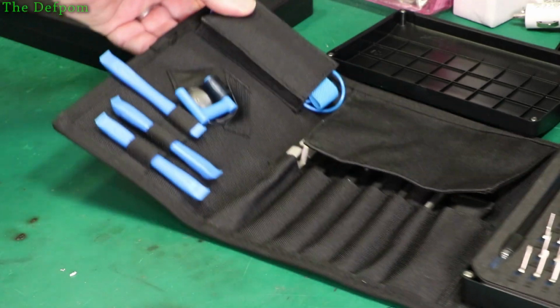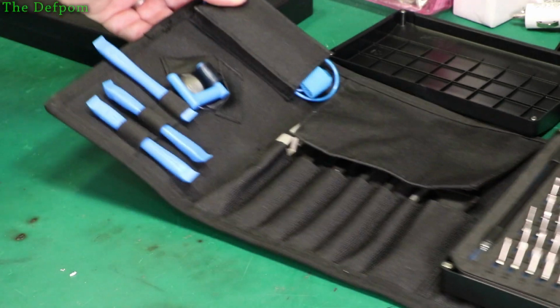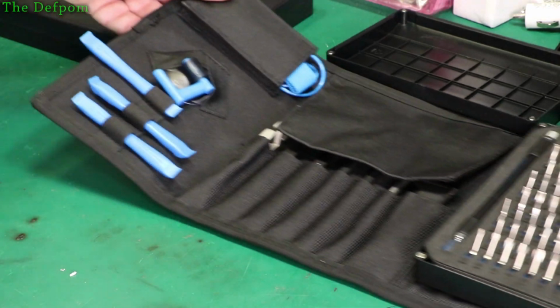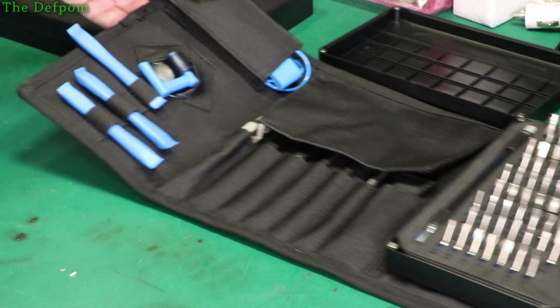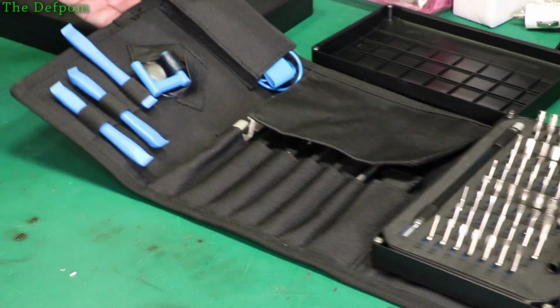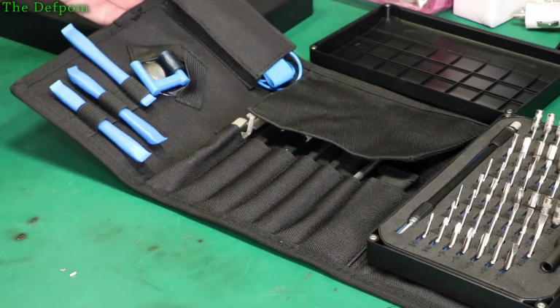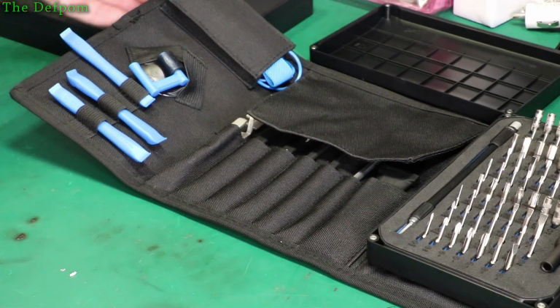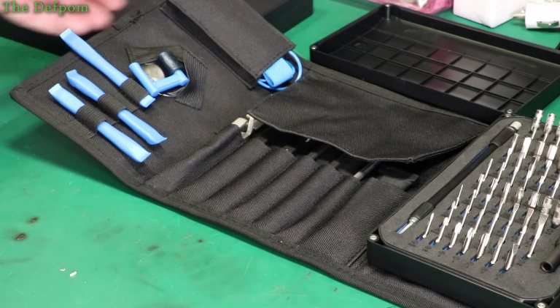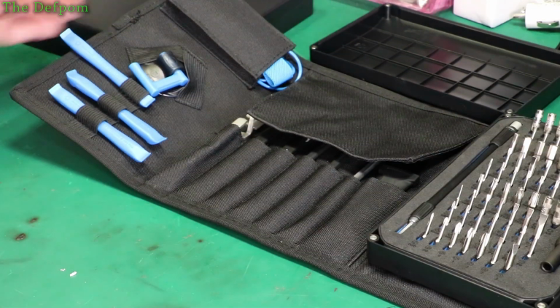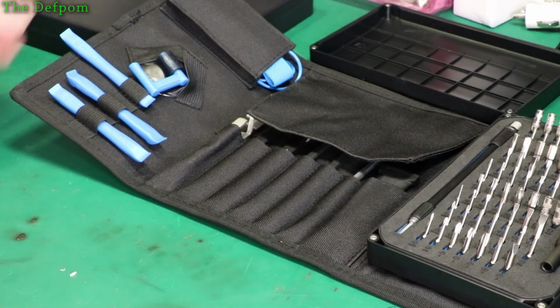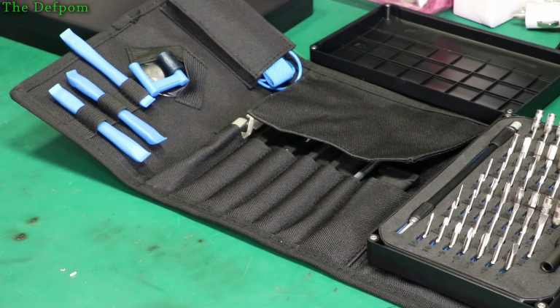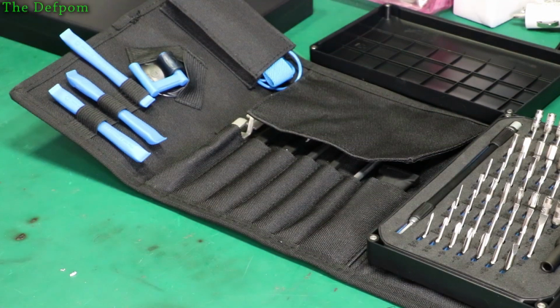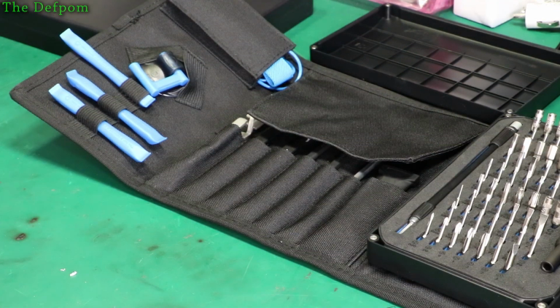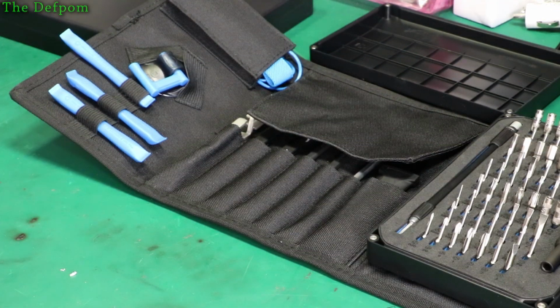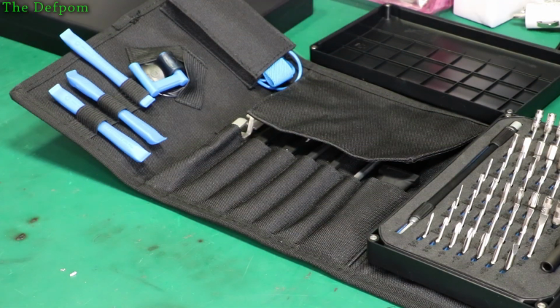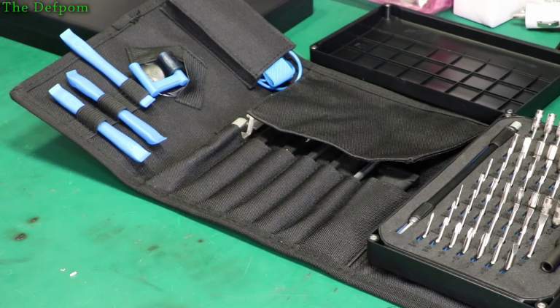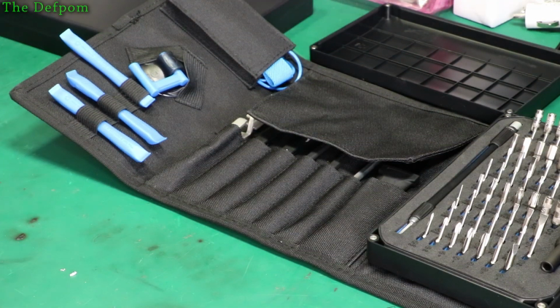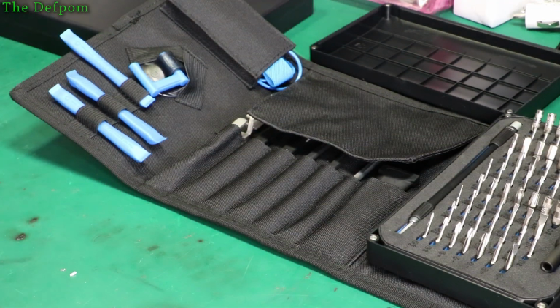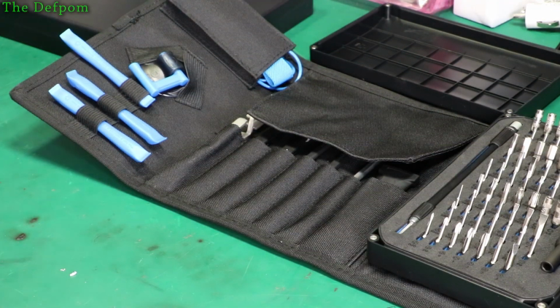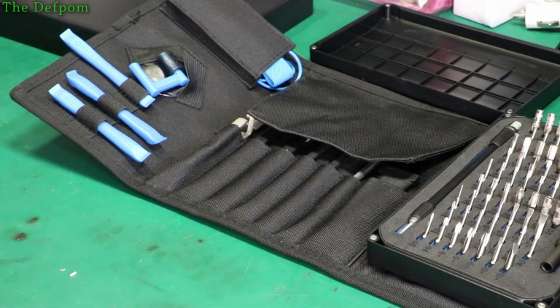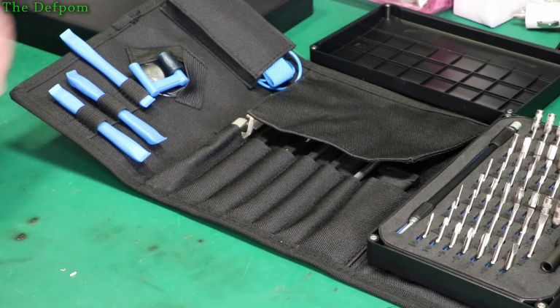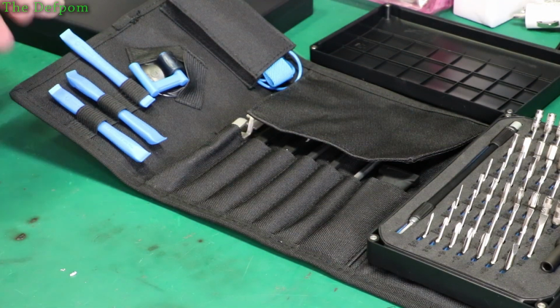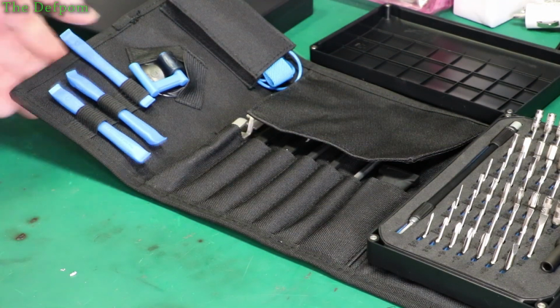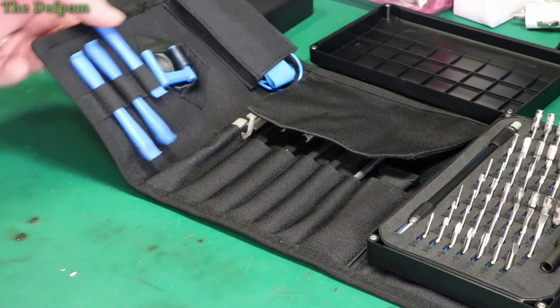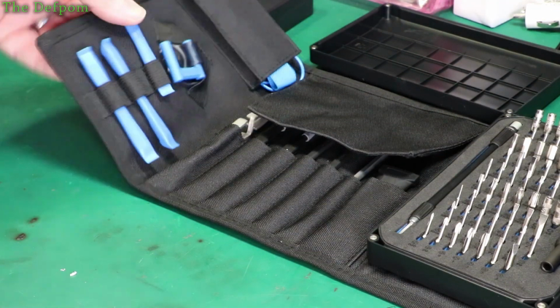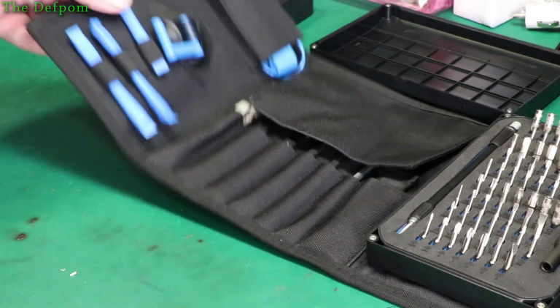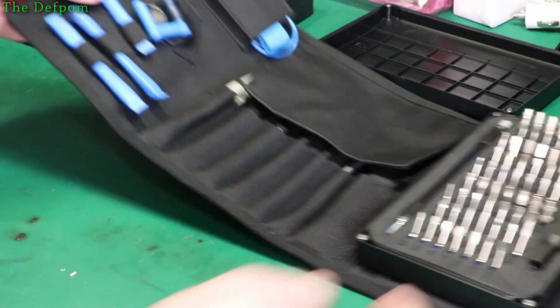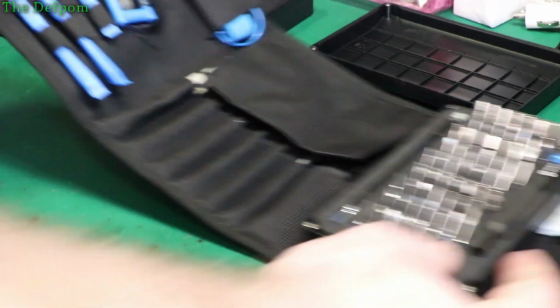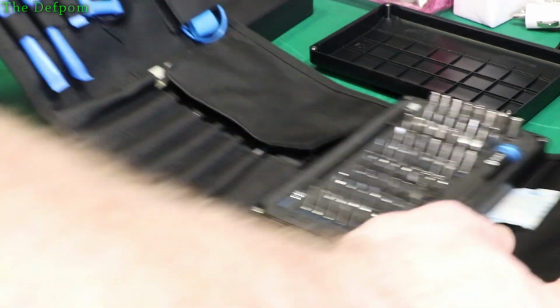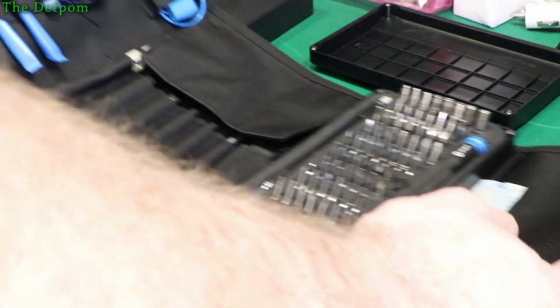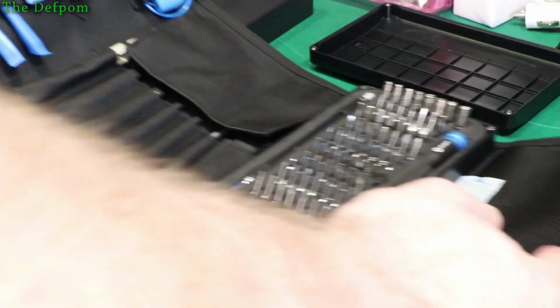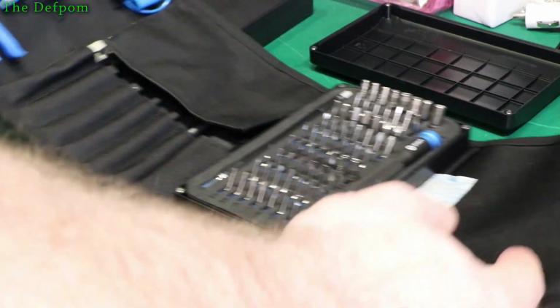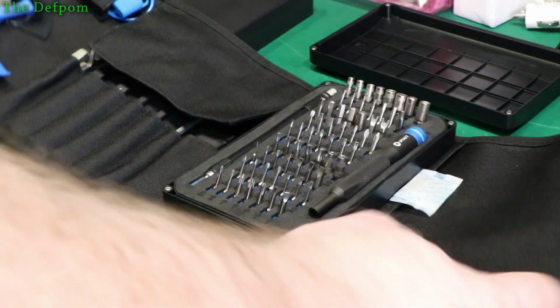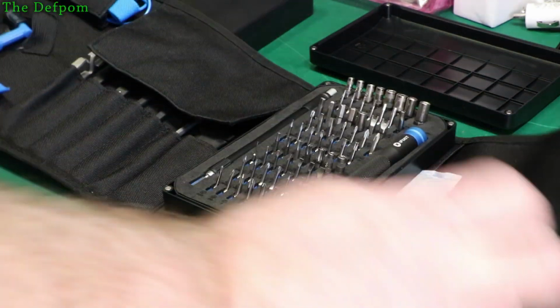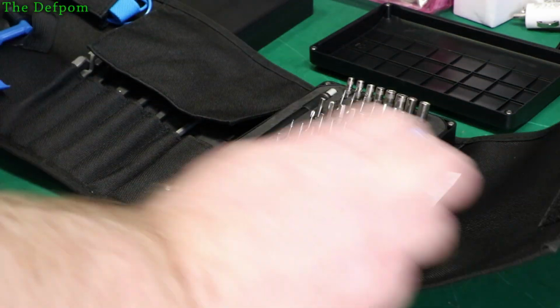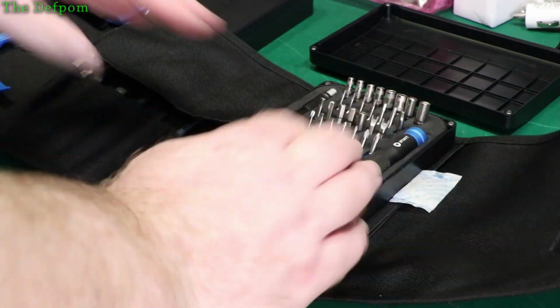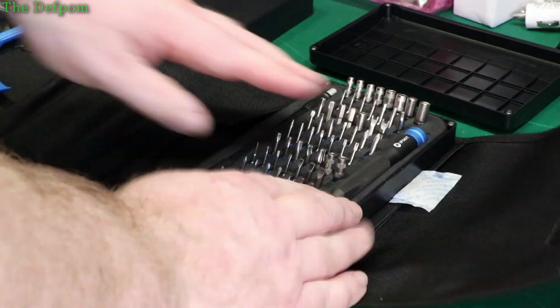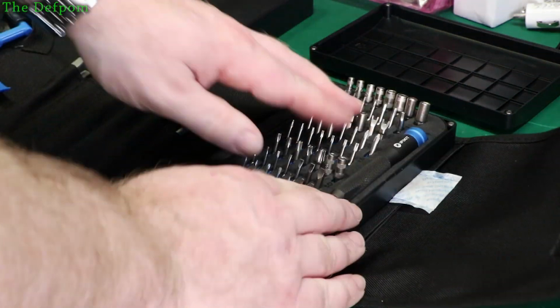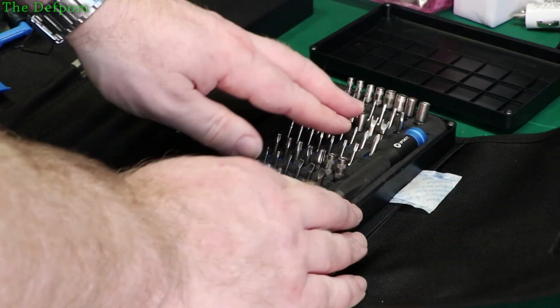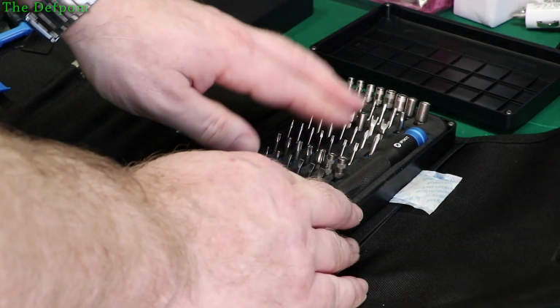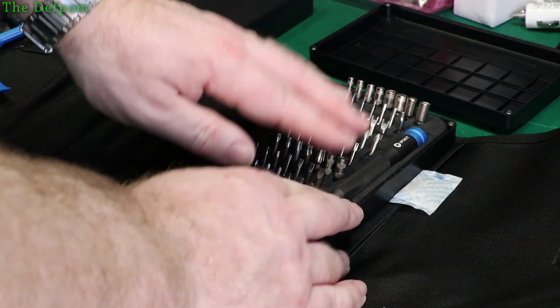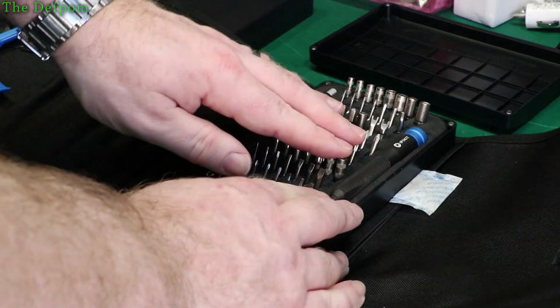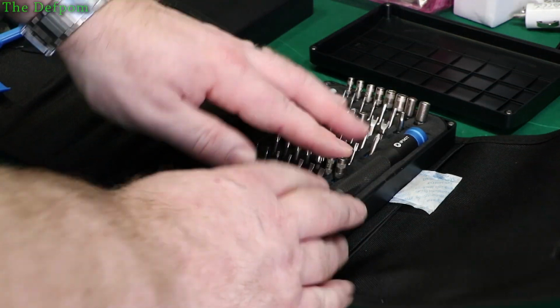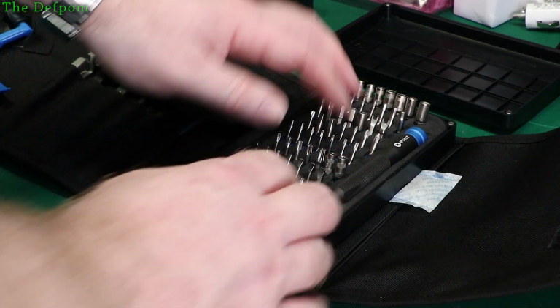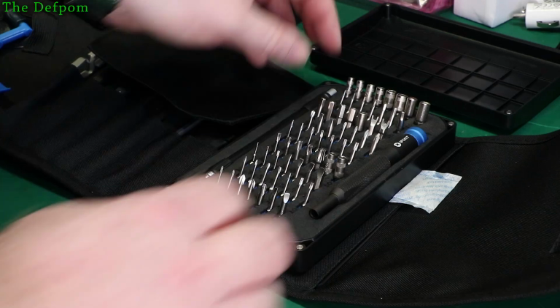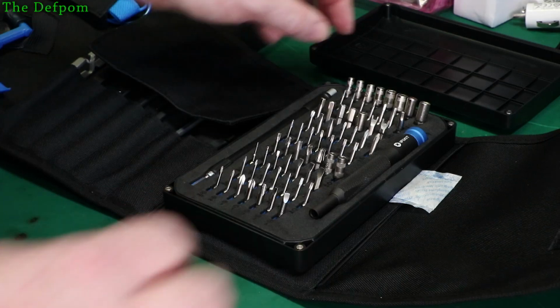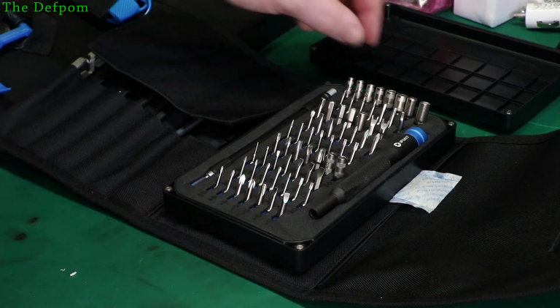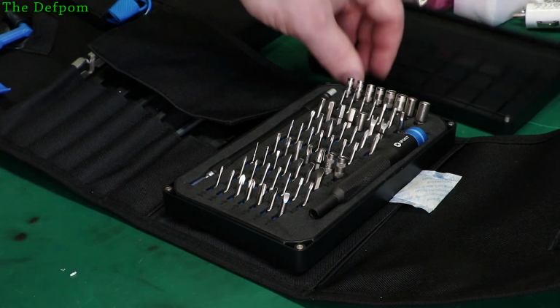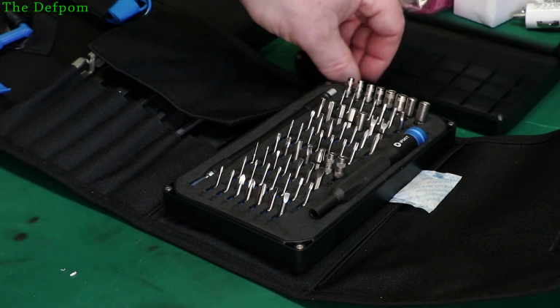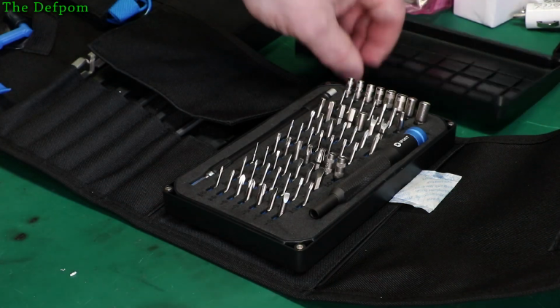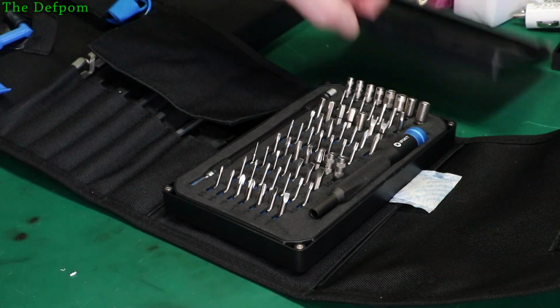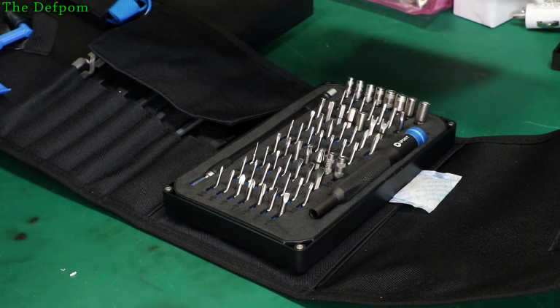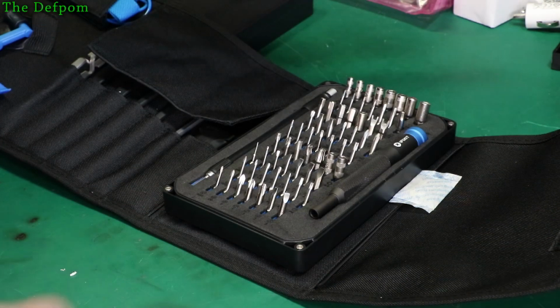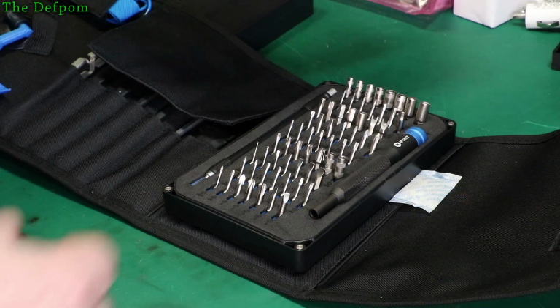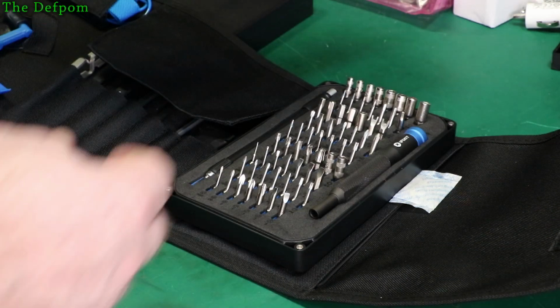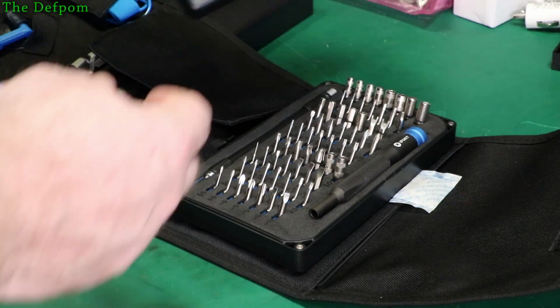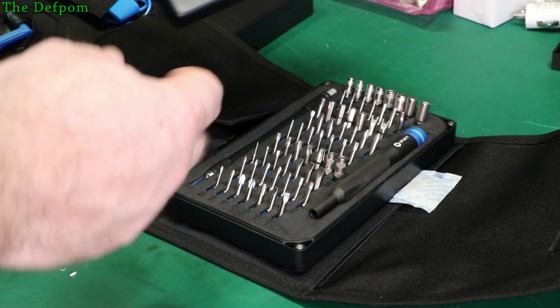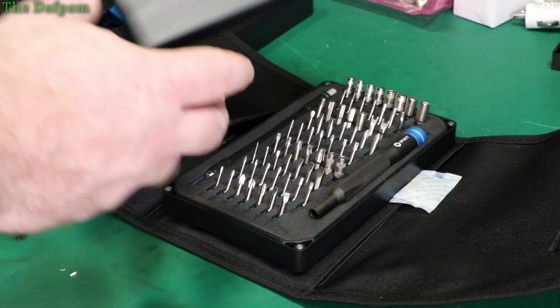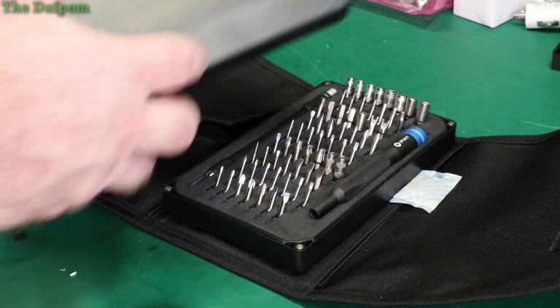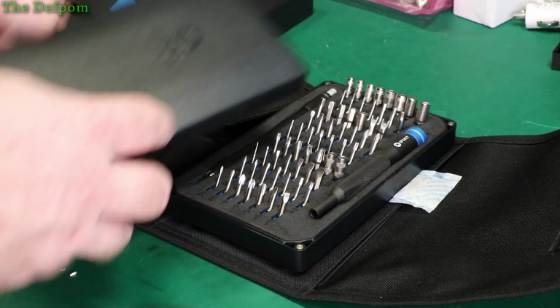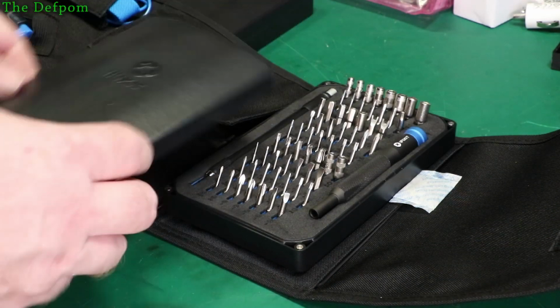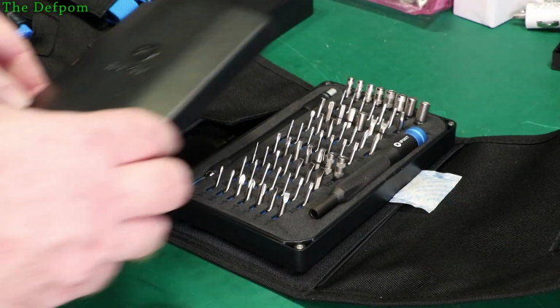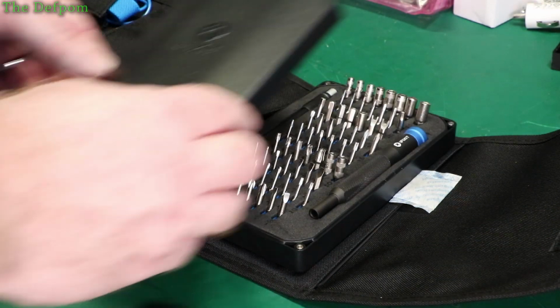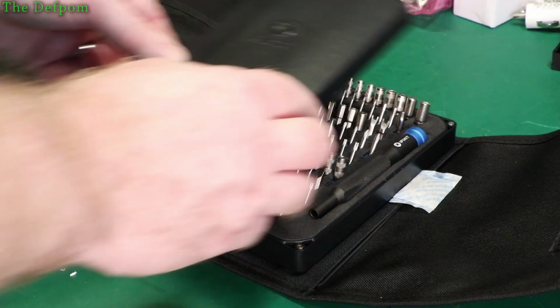So that's that kit there. Excellent. Very nice indeed. It just screams quality, it really does.